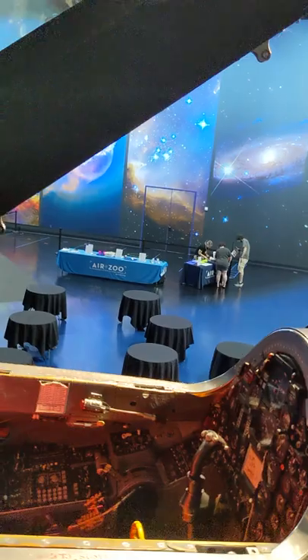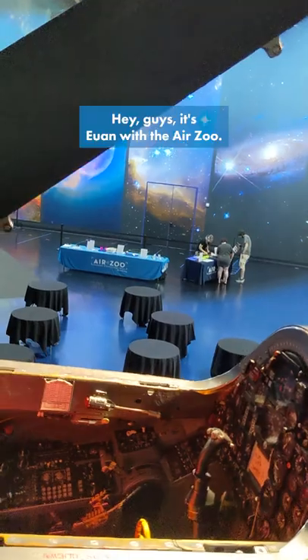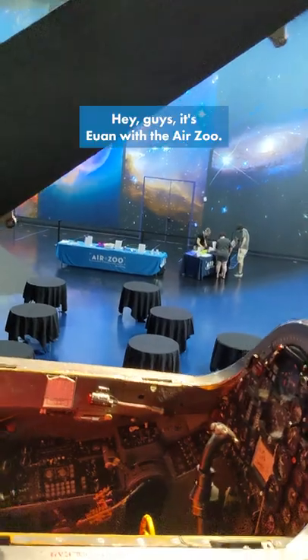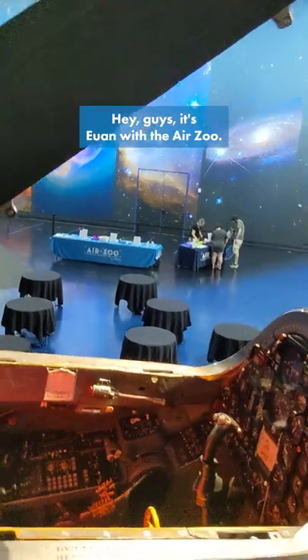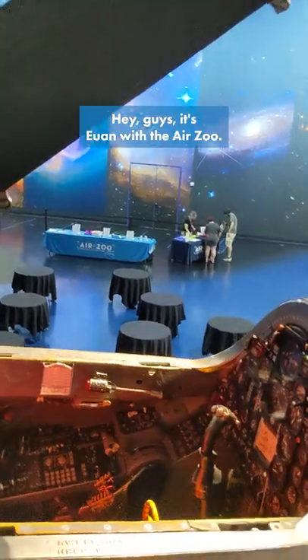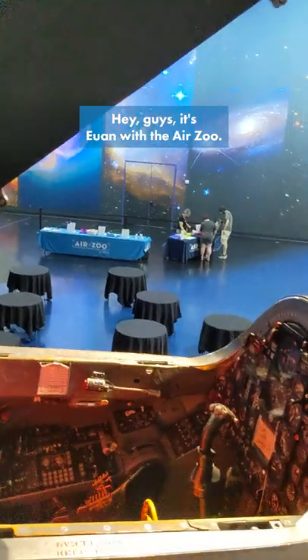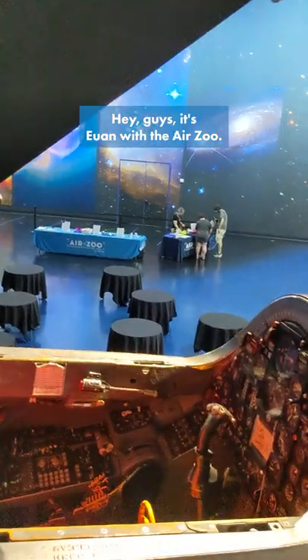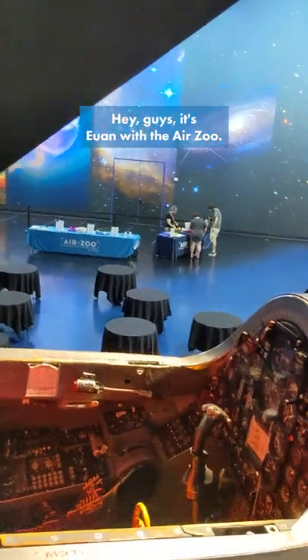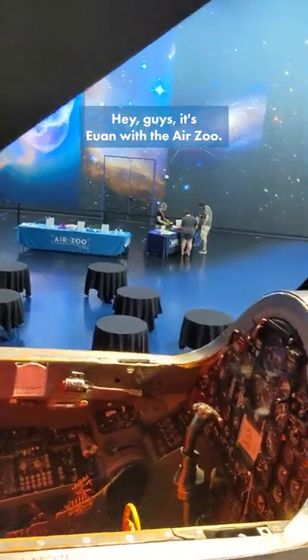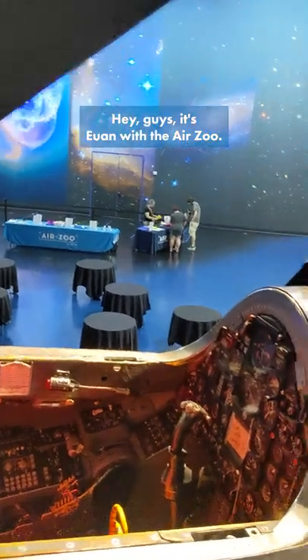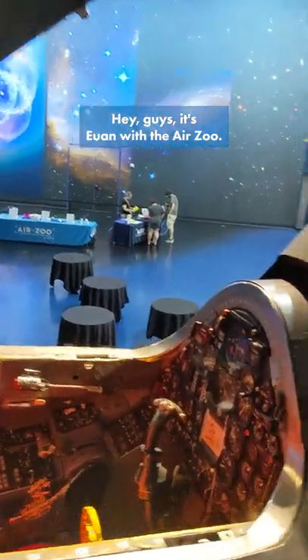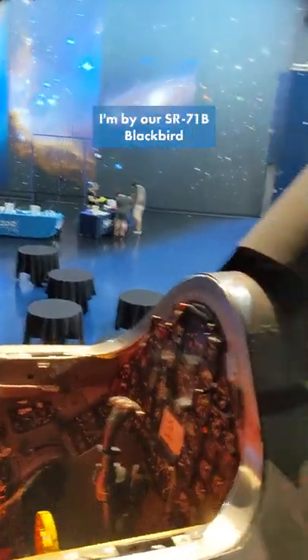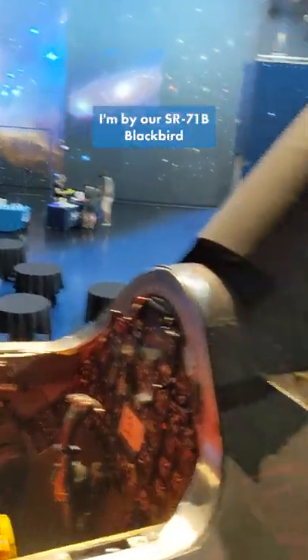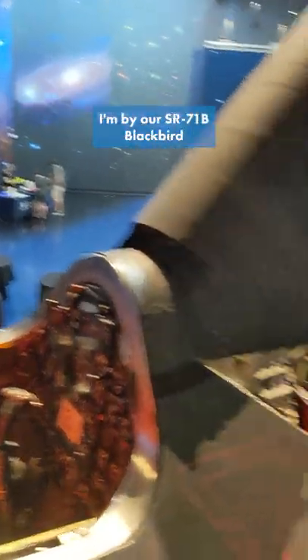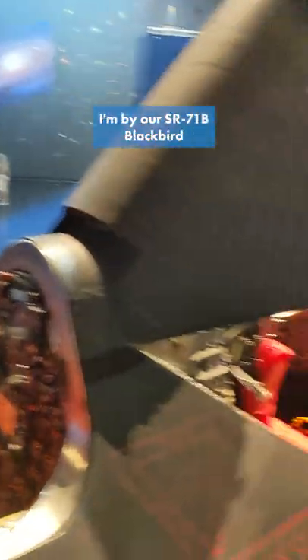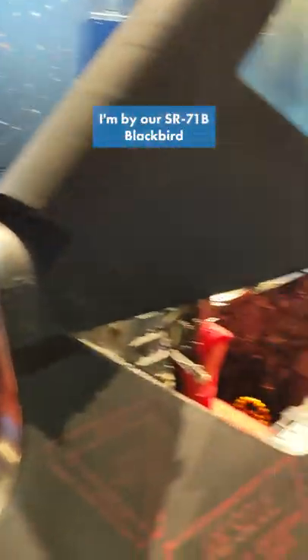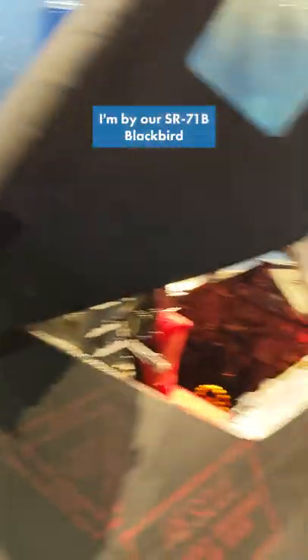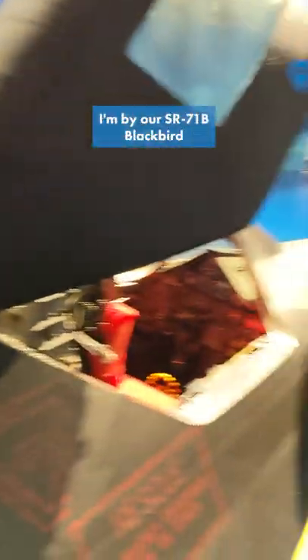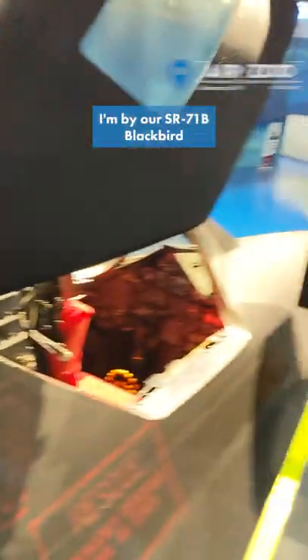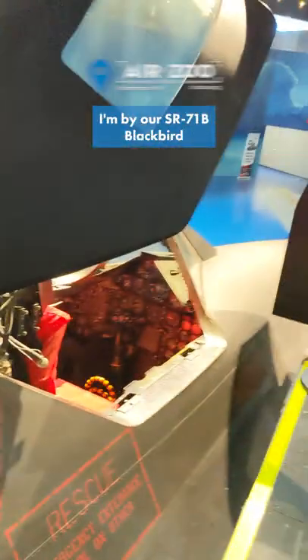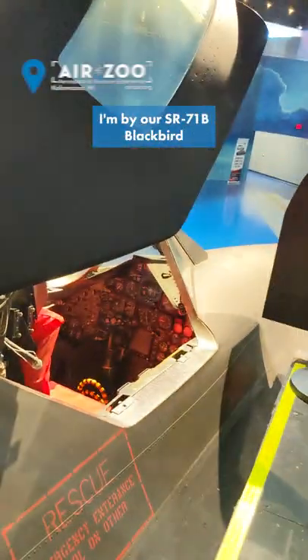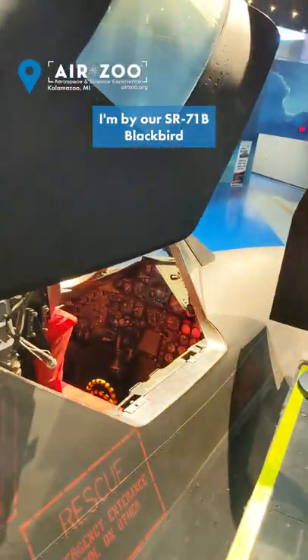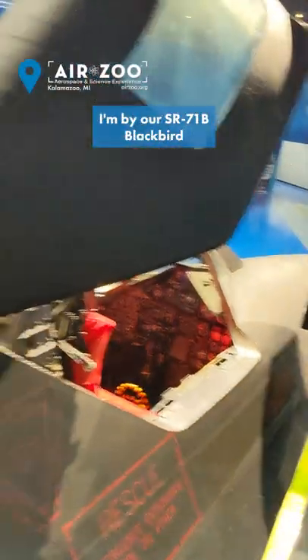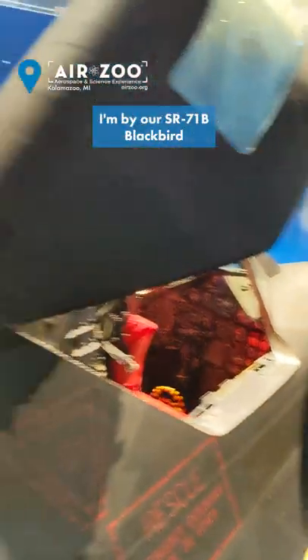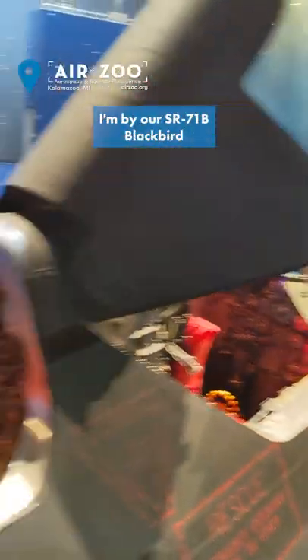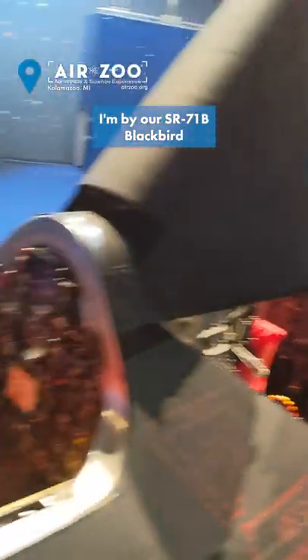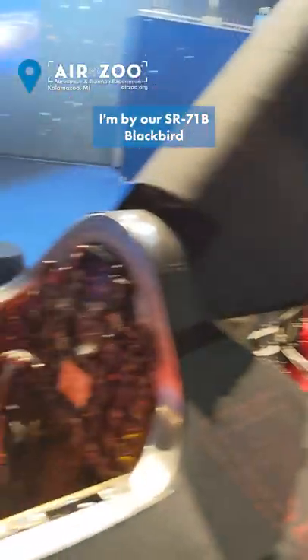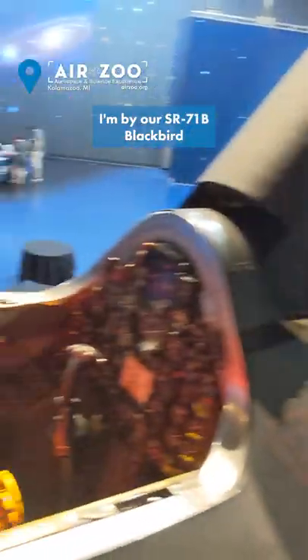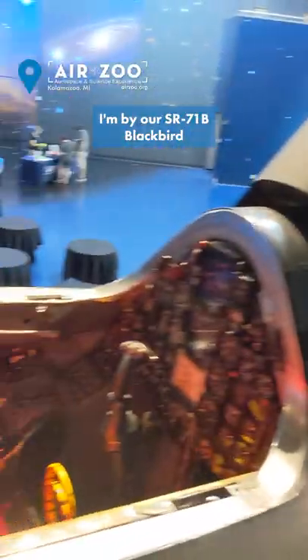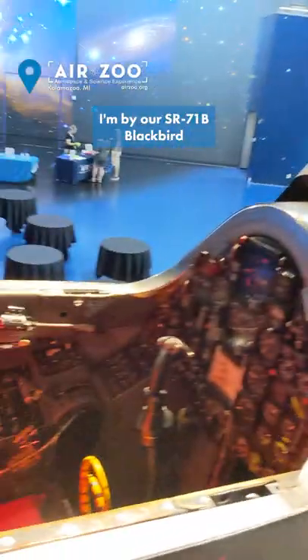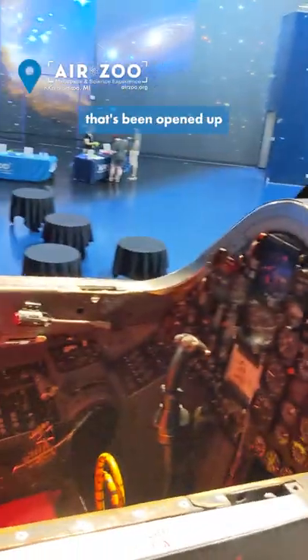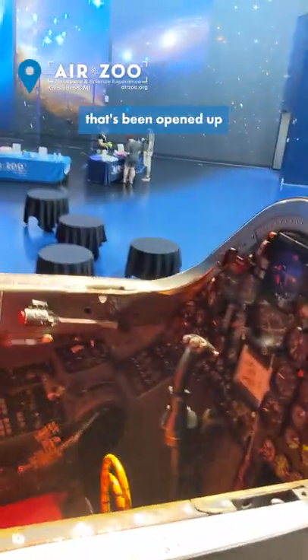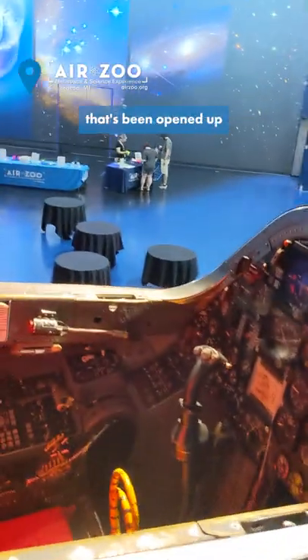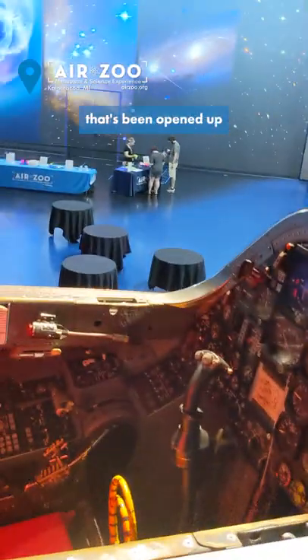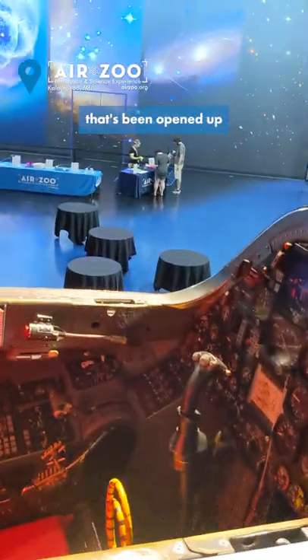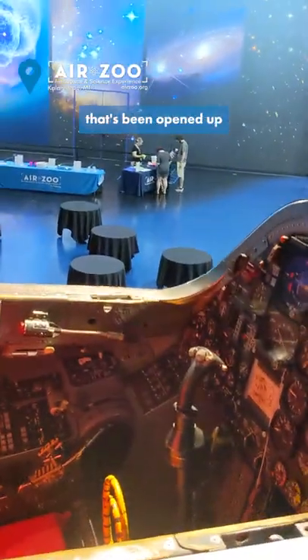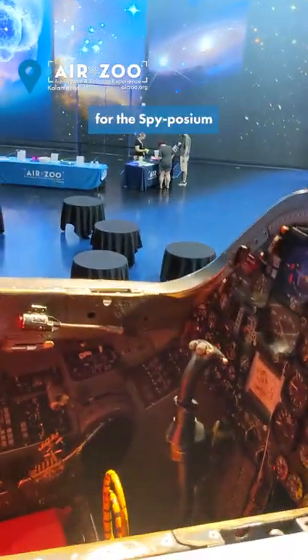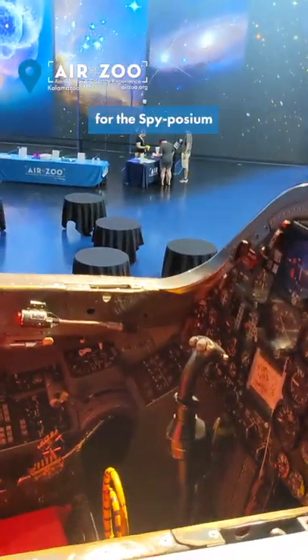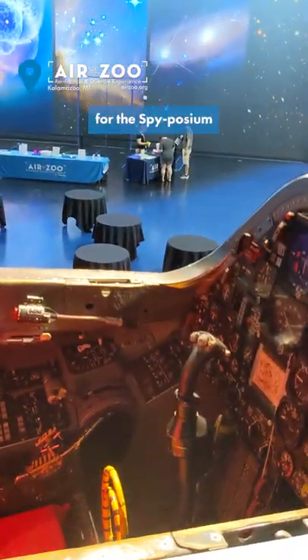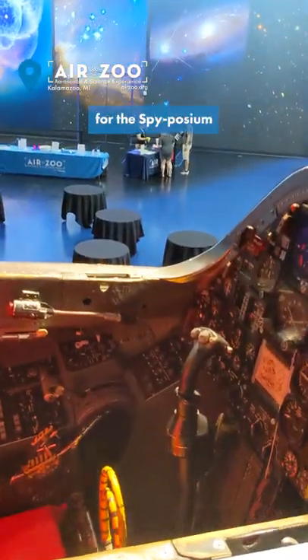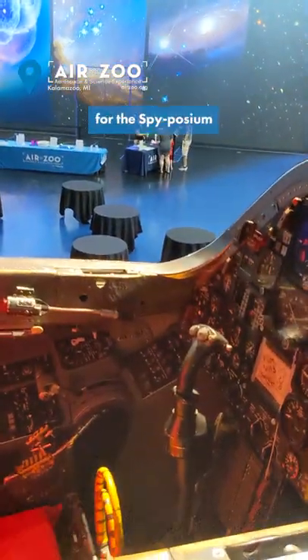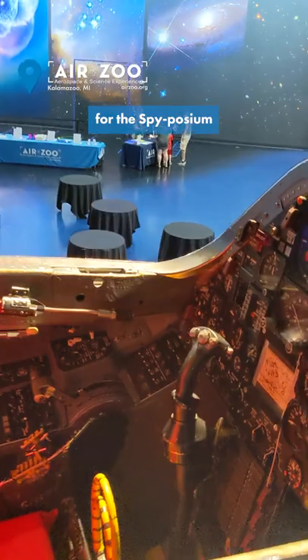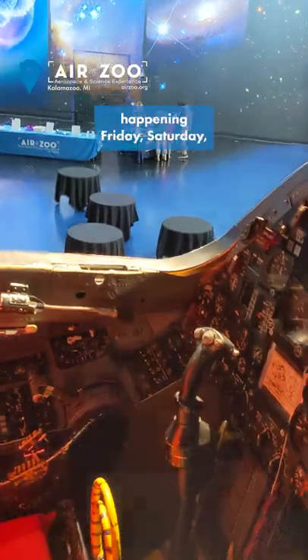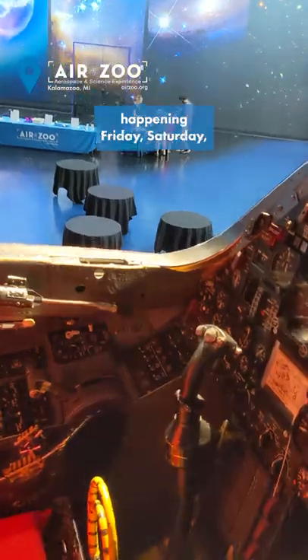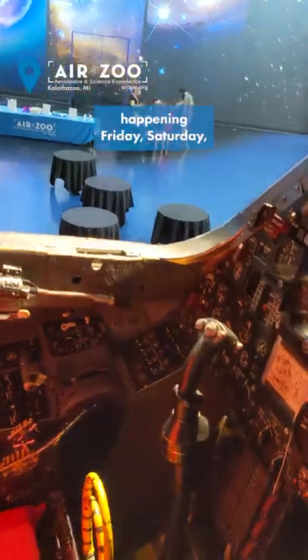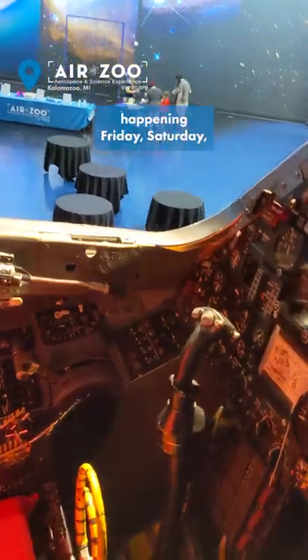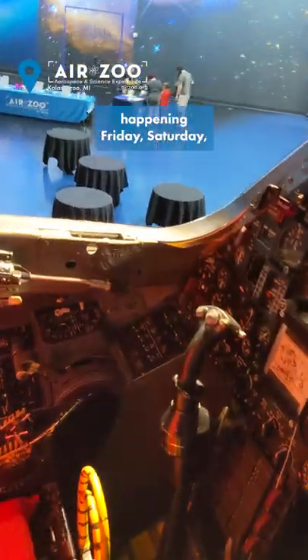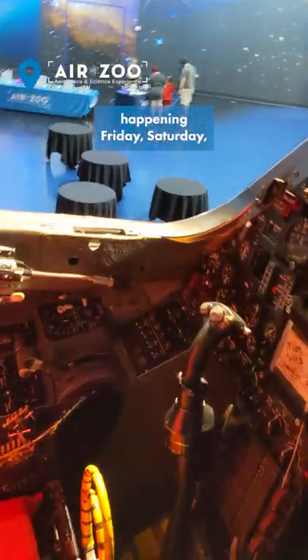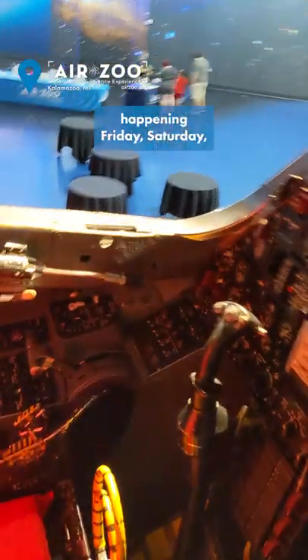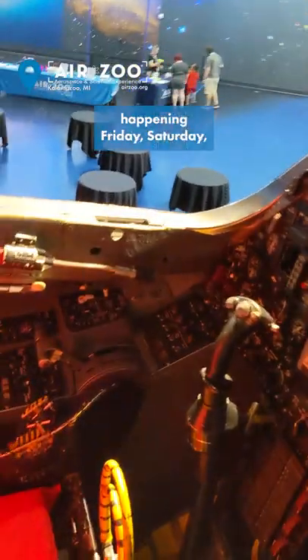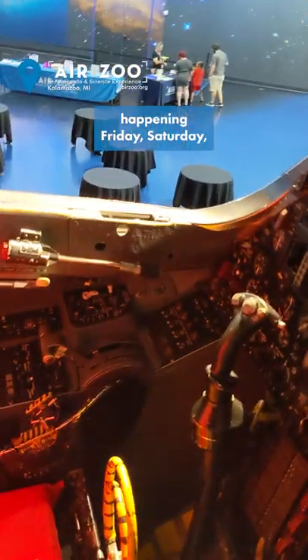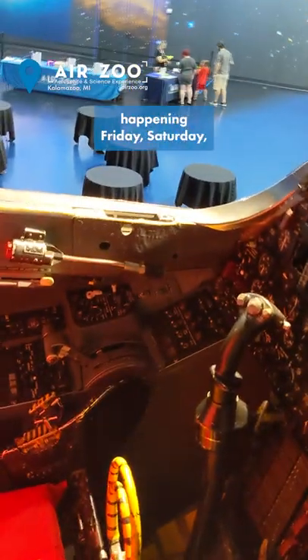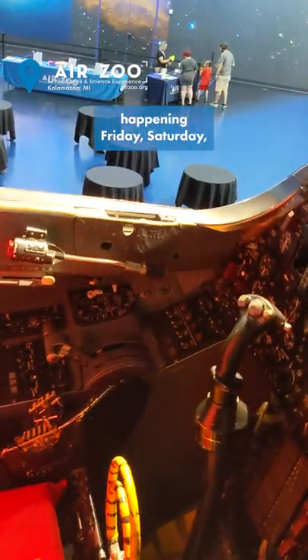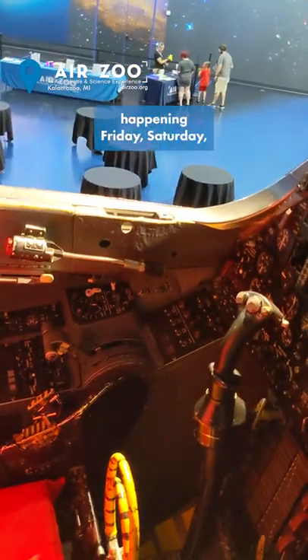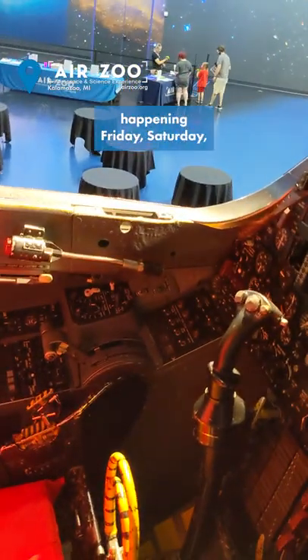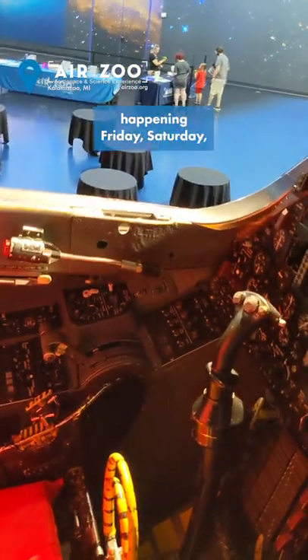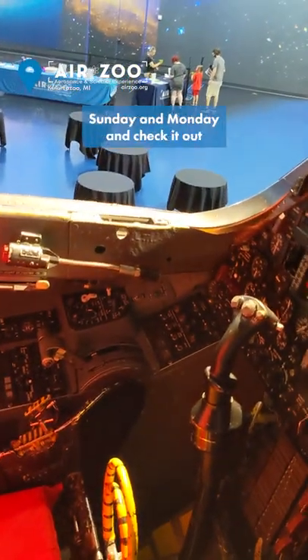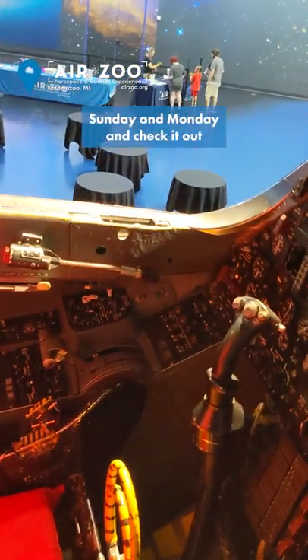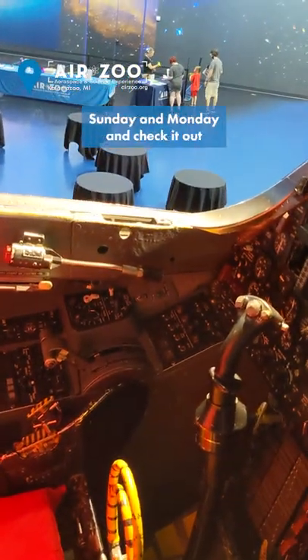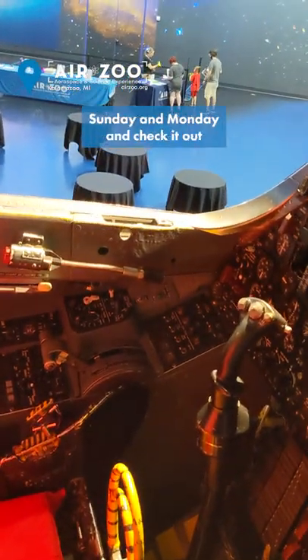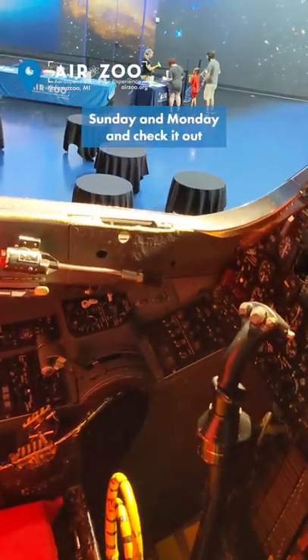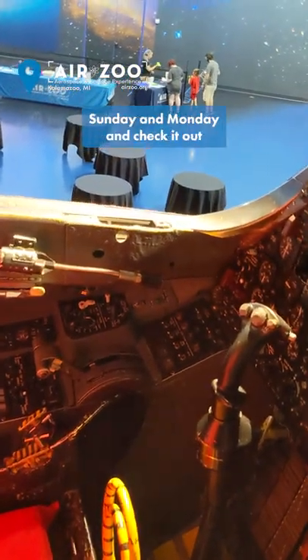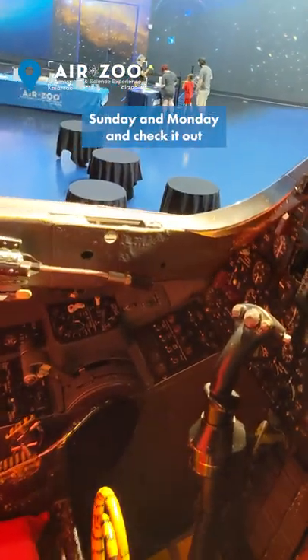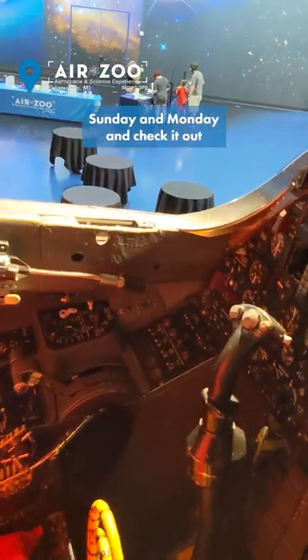Hey guys, it's Ewan with the Air Zoo. I'm by our SR-71B Blackbird that's been opened up for this Spyposium happening Friday, Saturday, Sunday, and Monday.